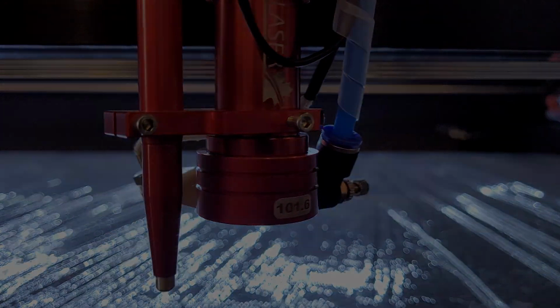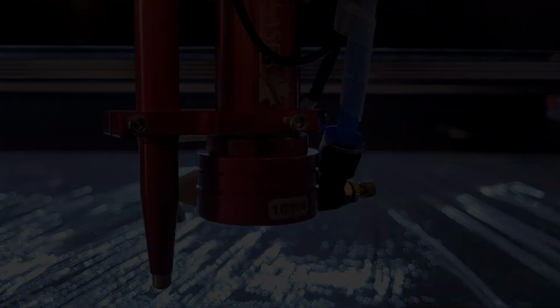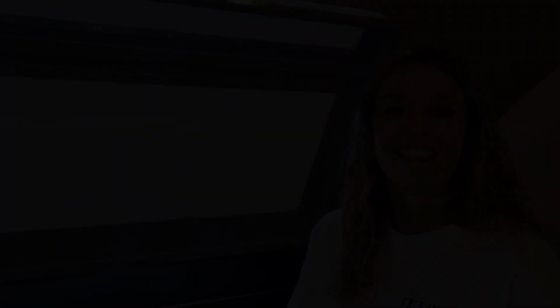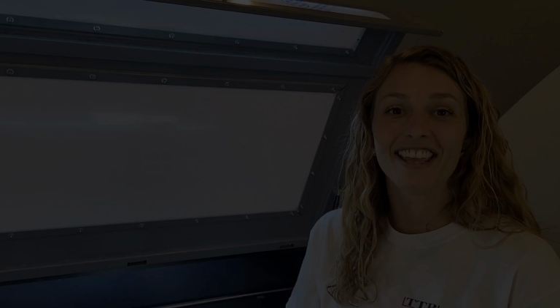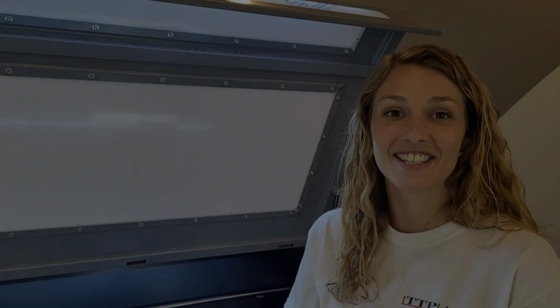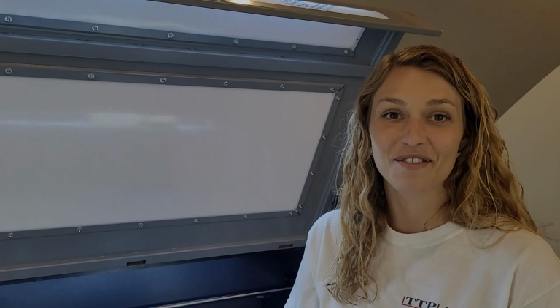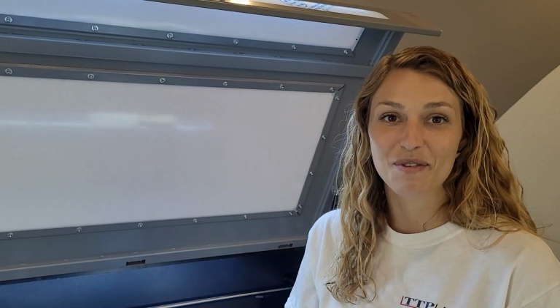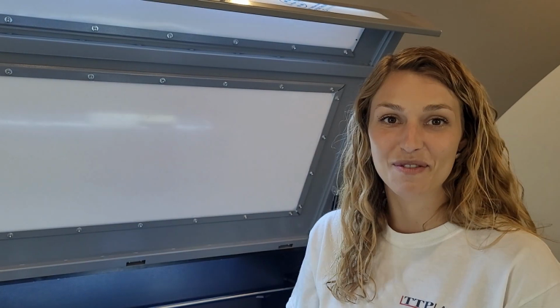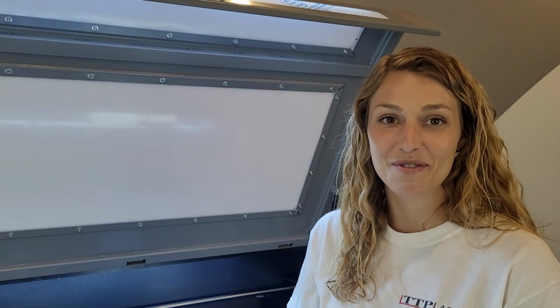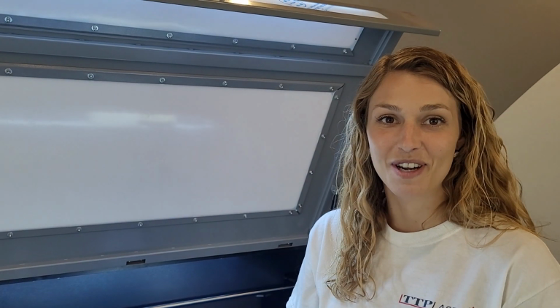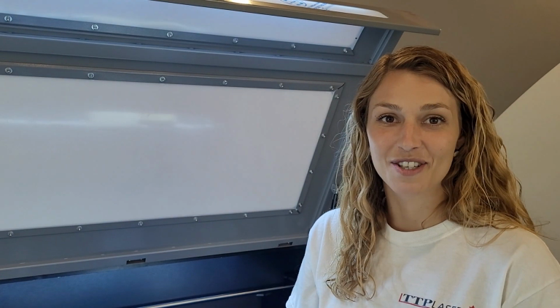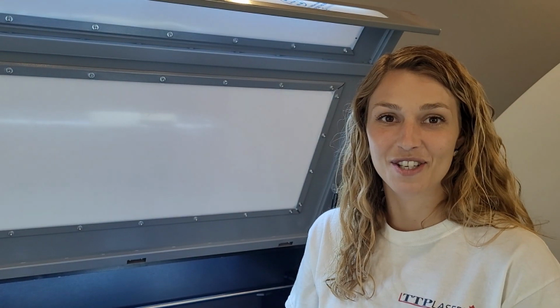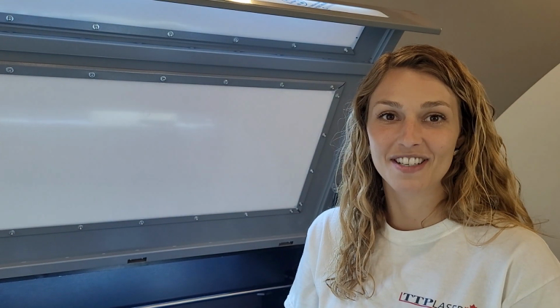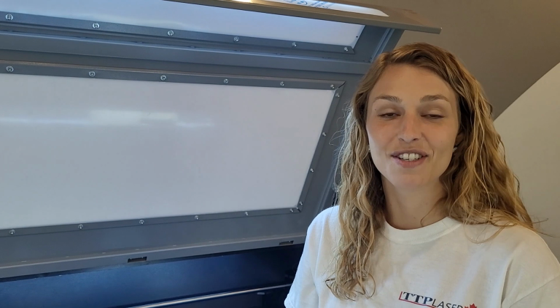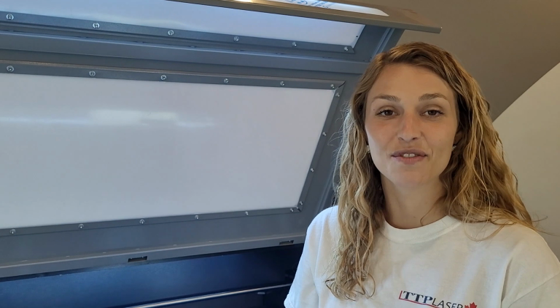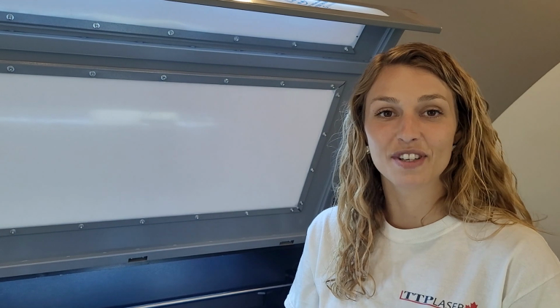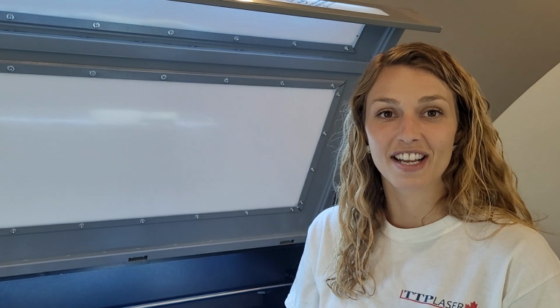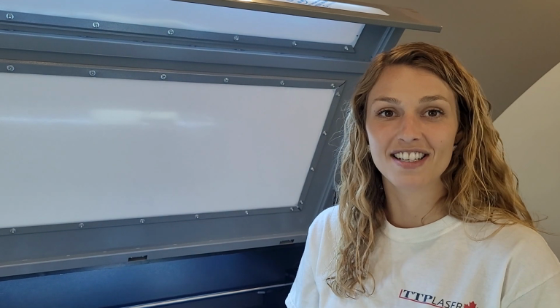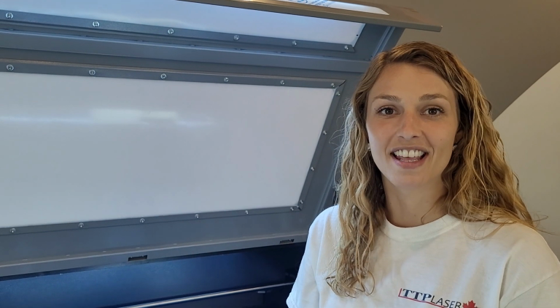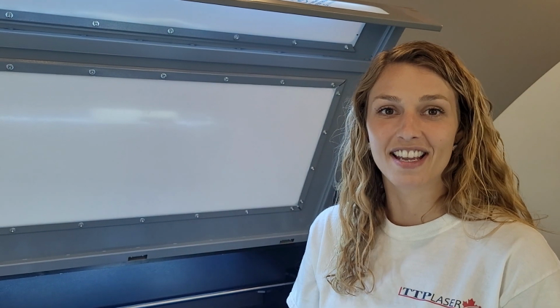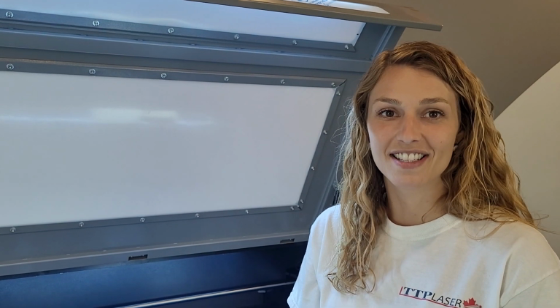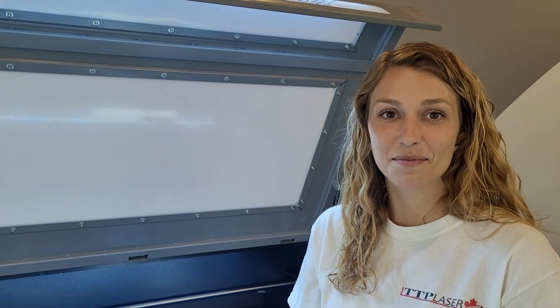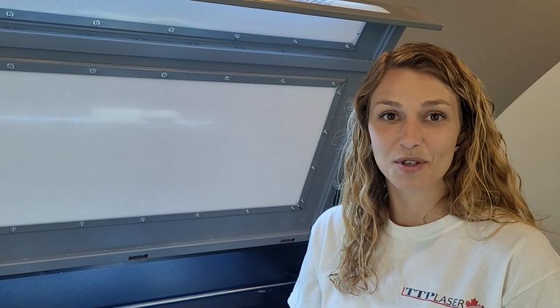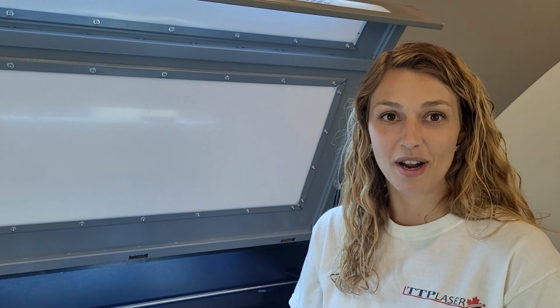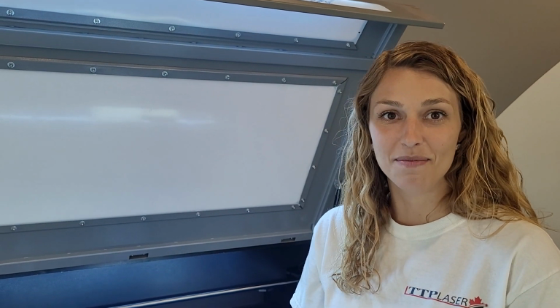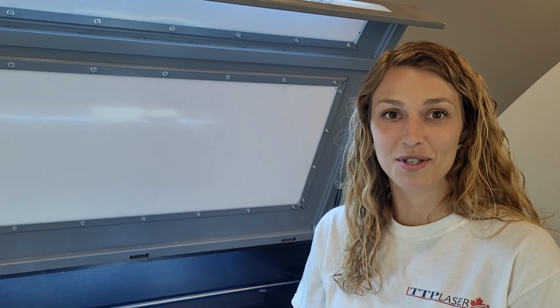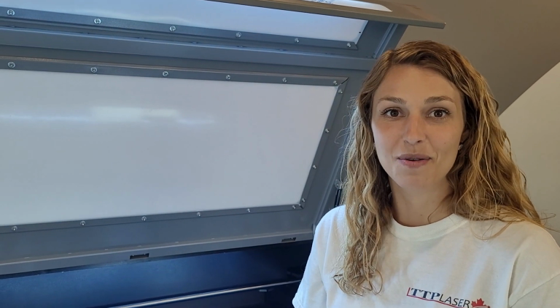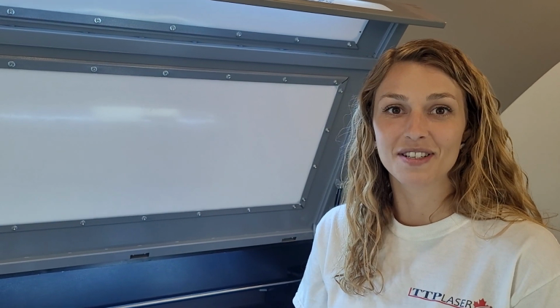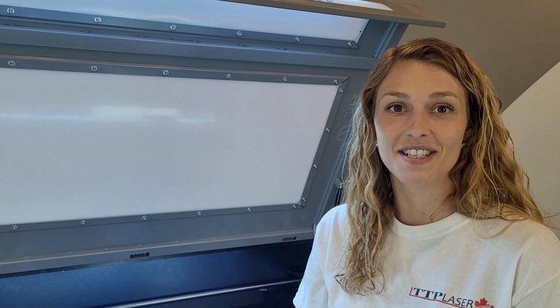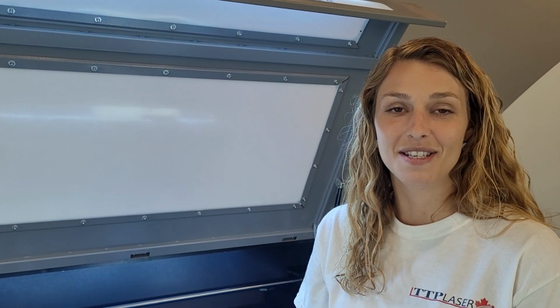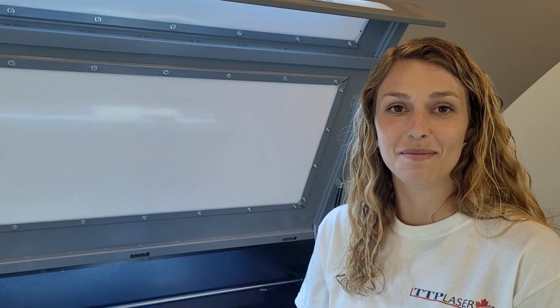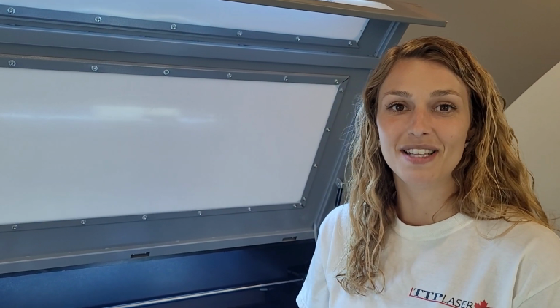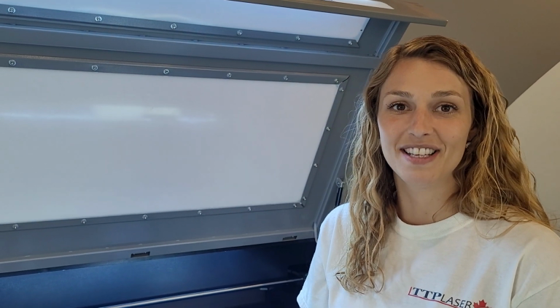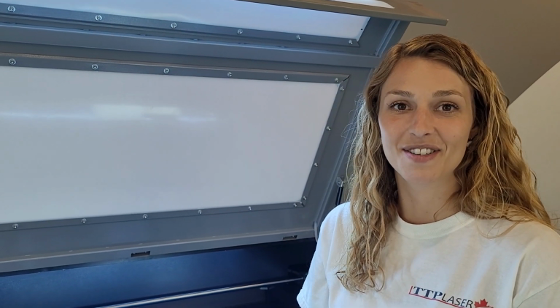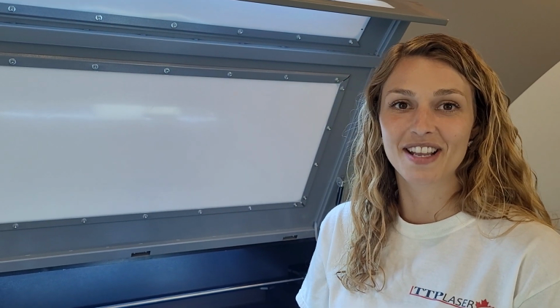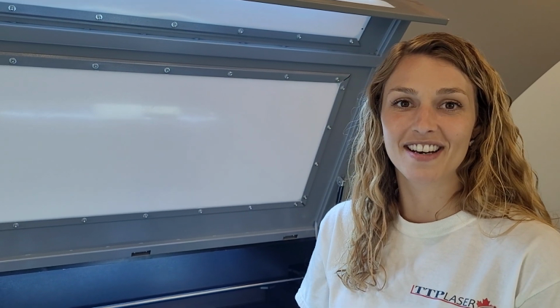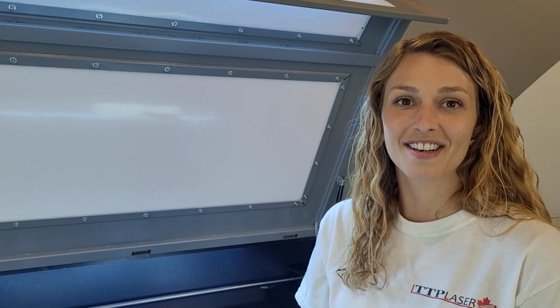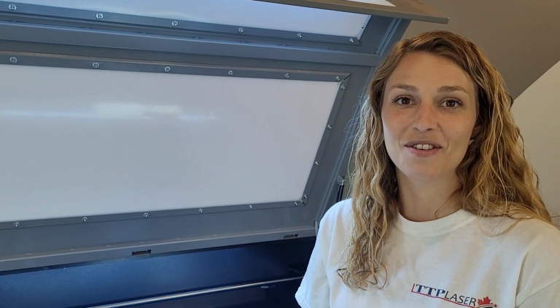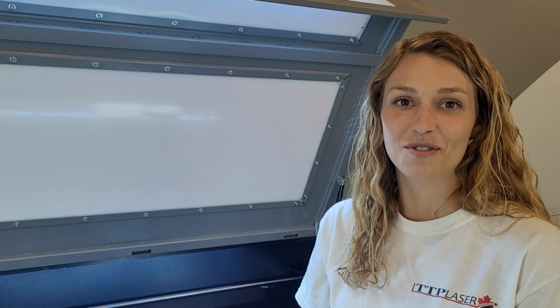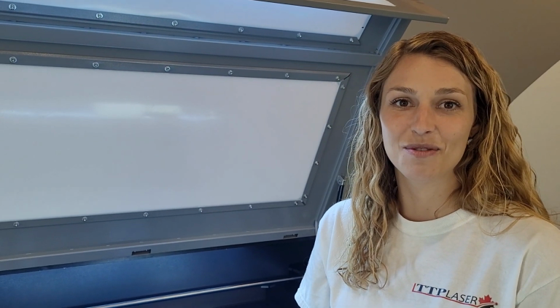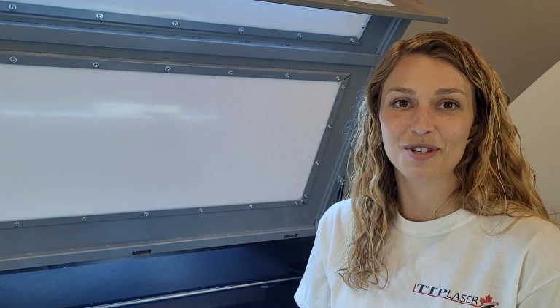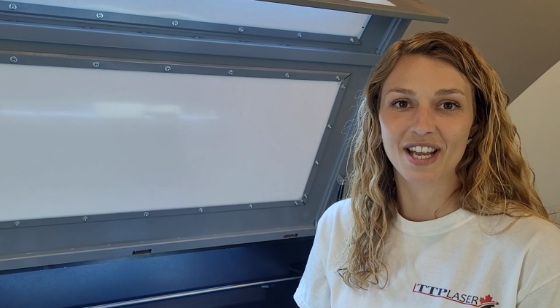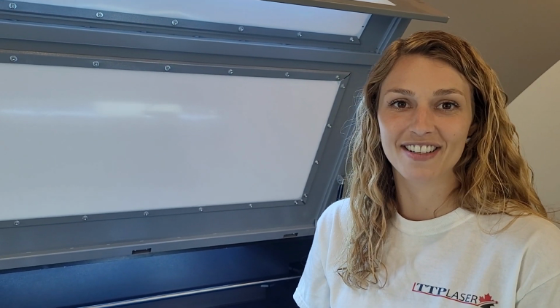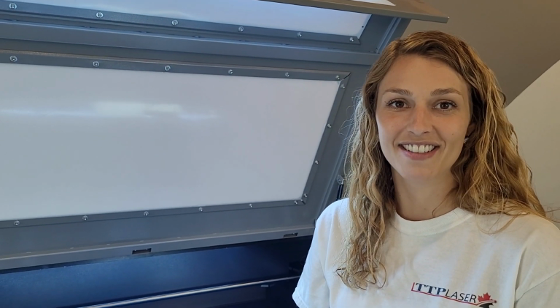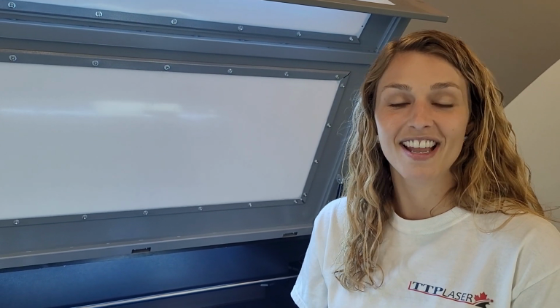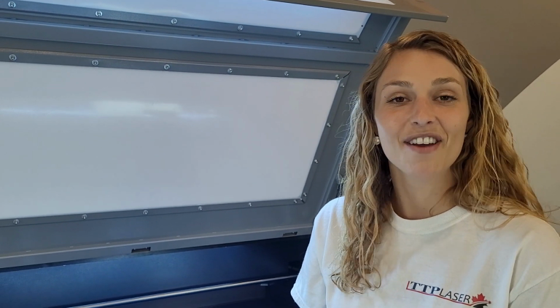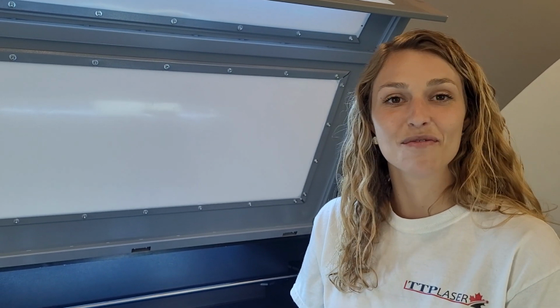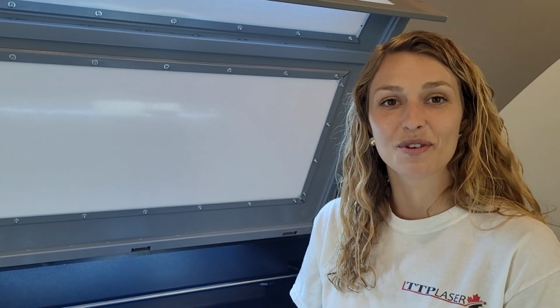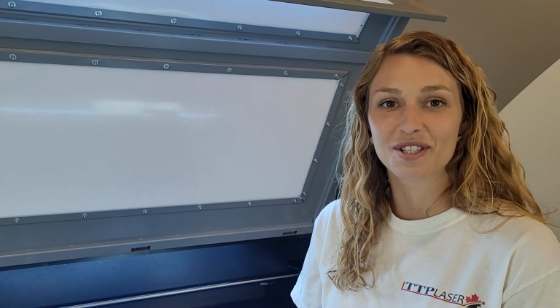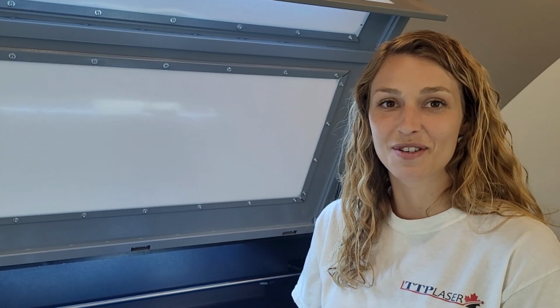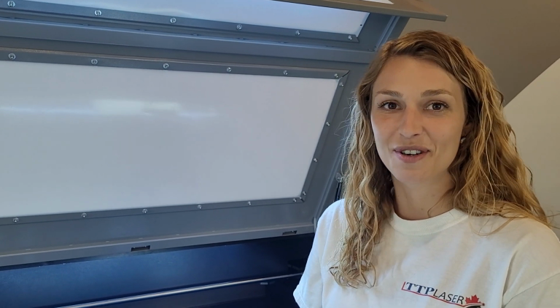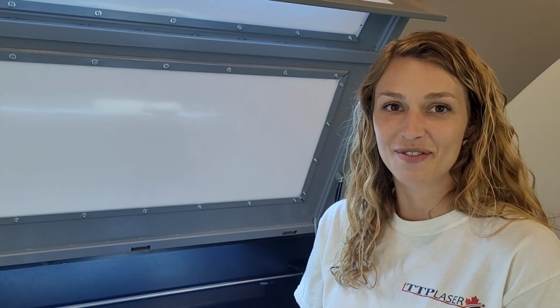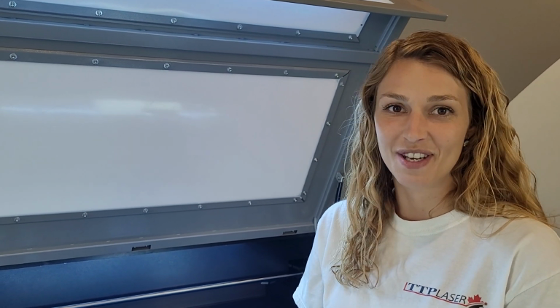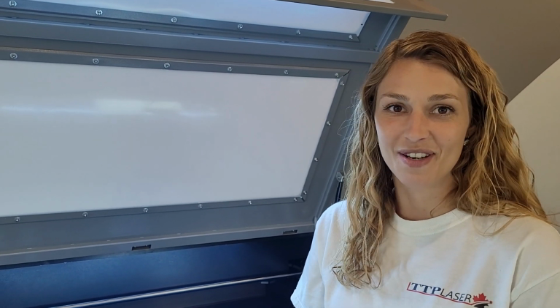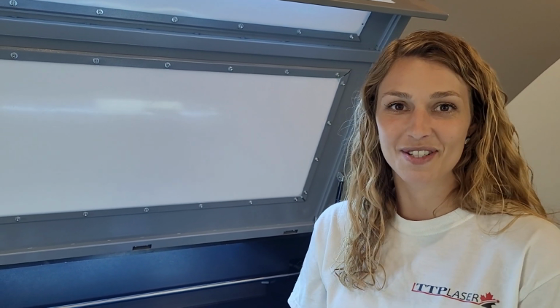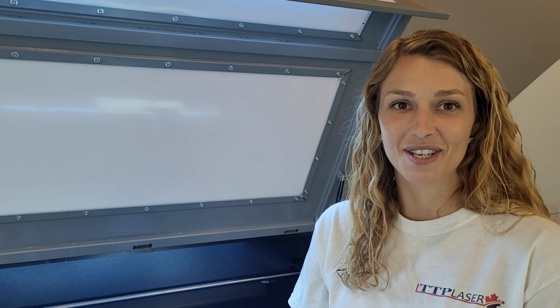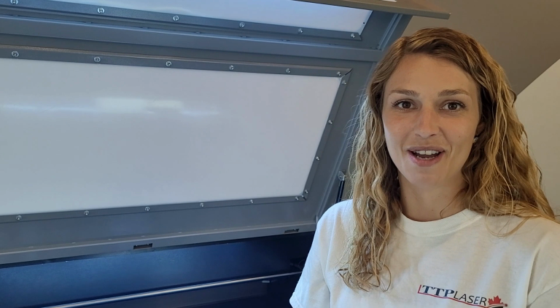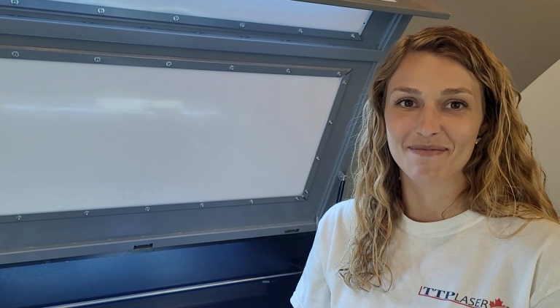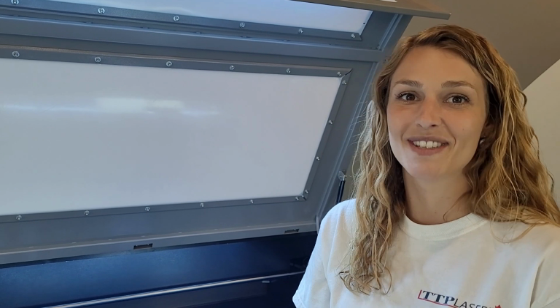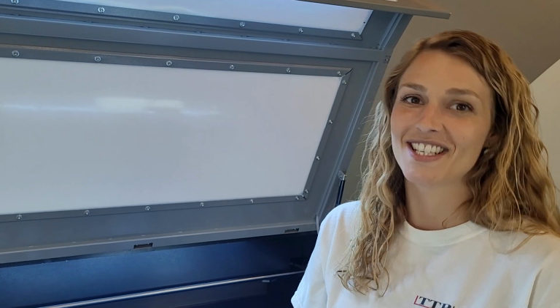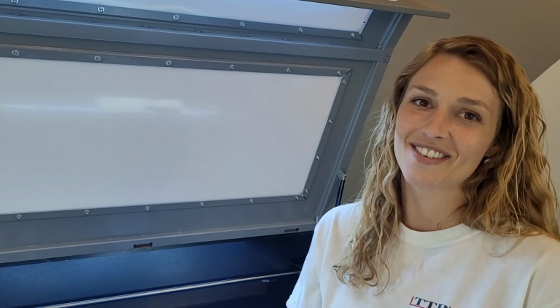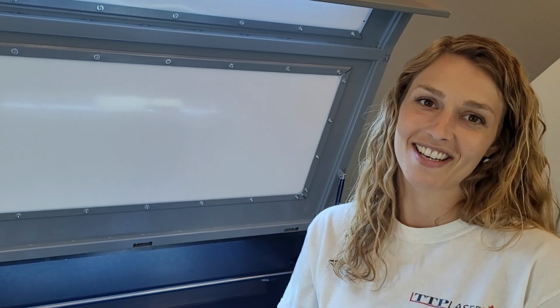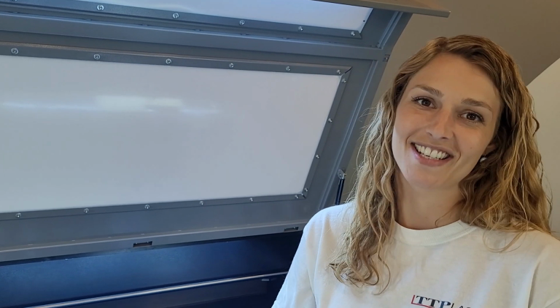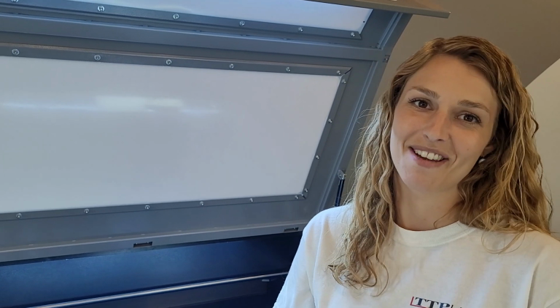Thanks everyone for watching. Don't forget to like and subscribe to our TTP Laser Canada YouTube channel for more tutorial videos to come. See you next time.